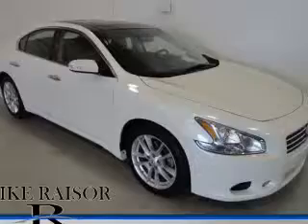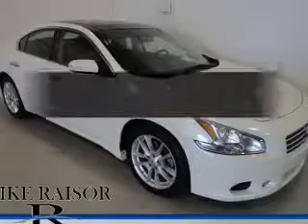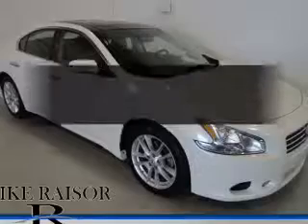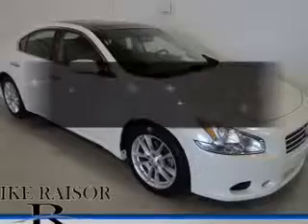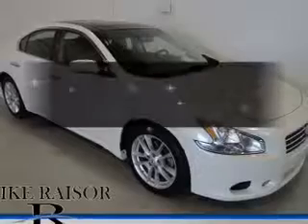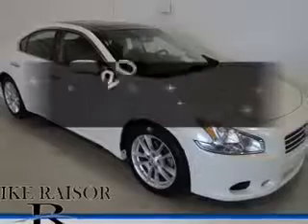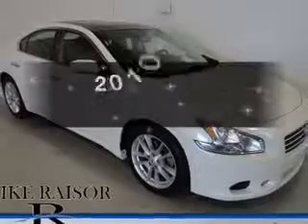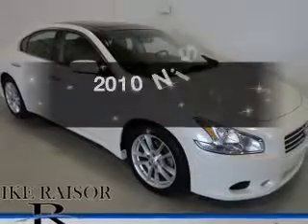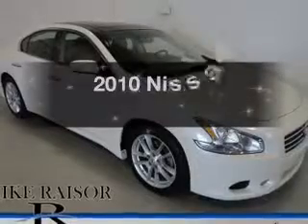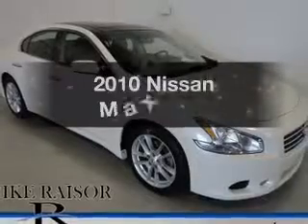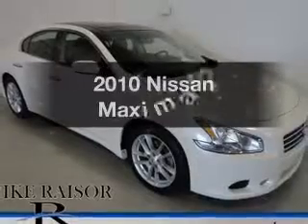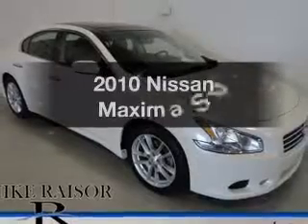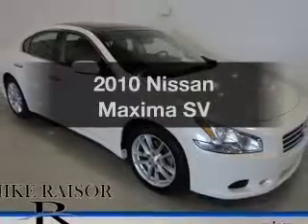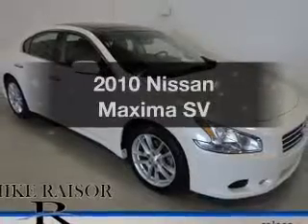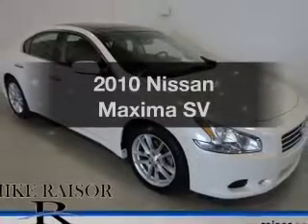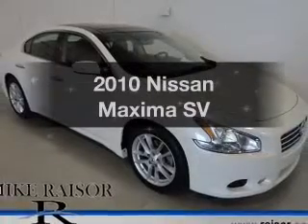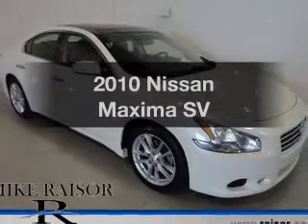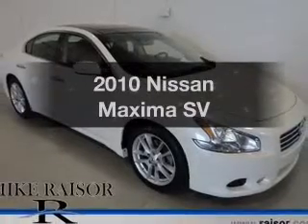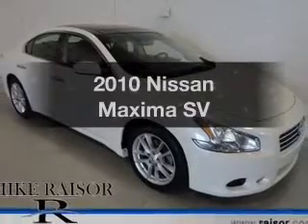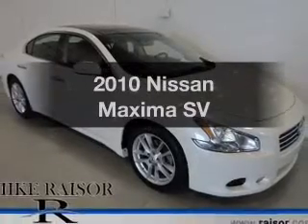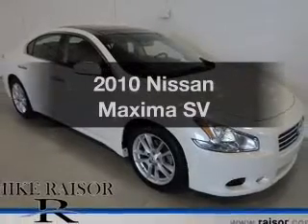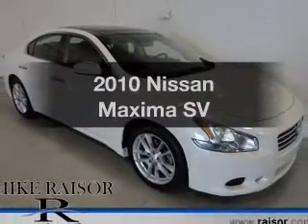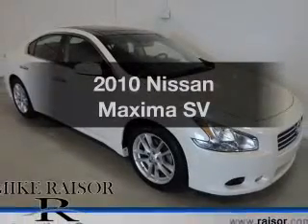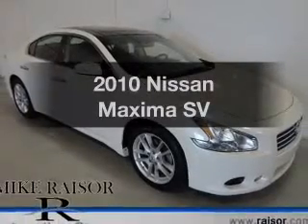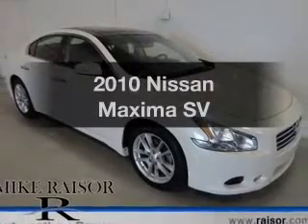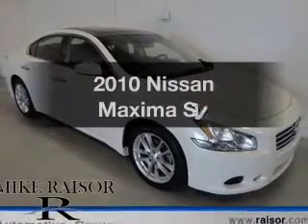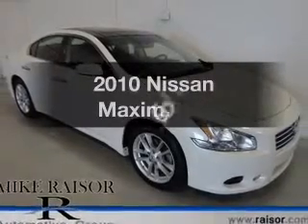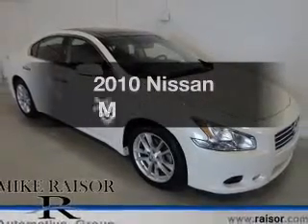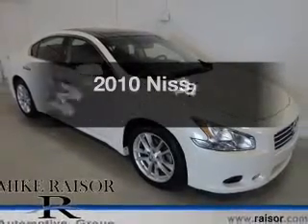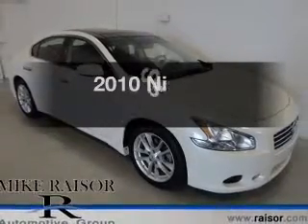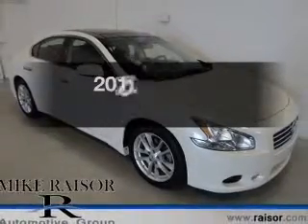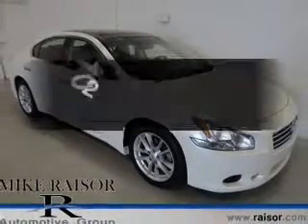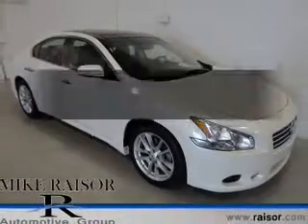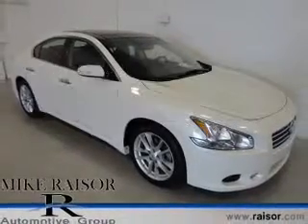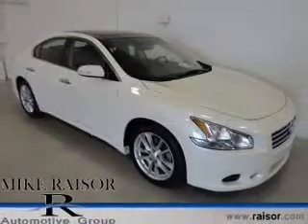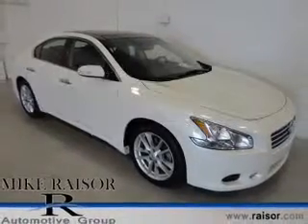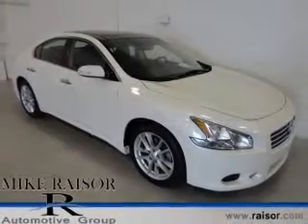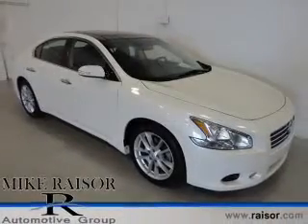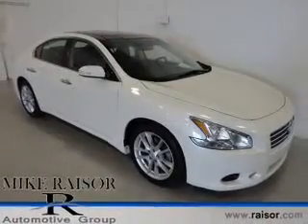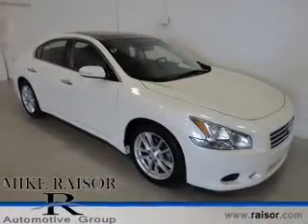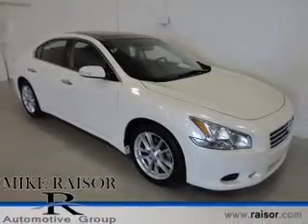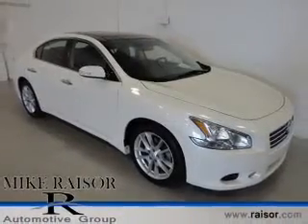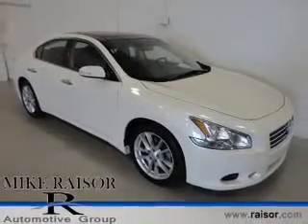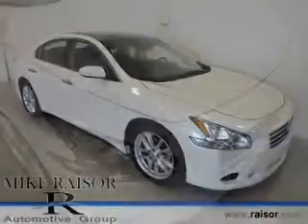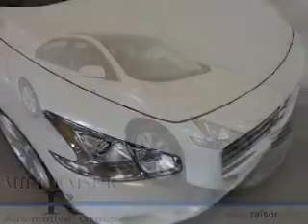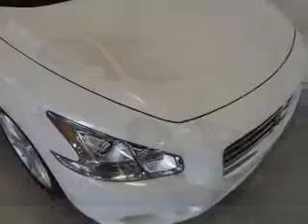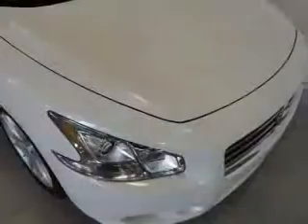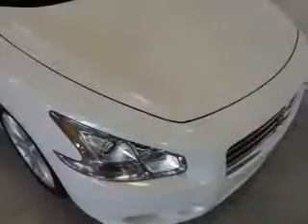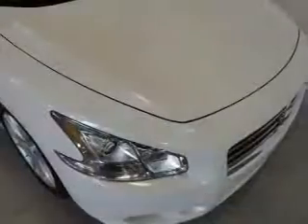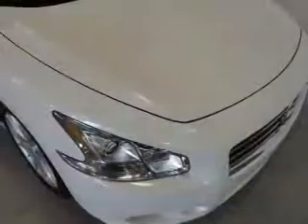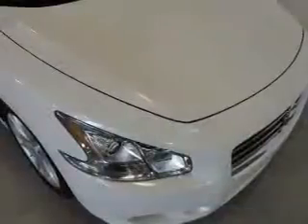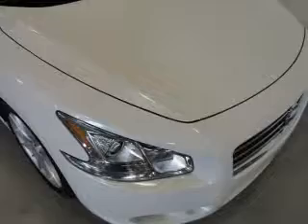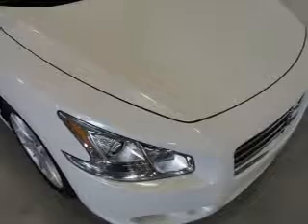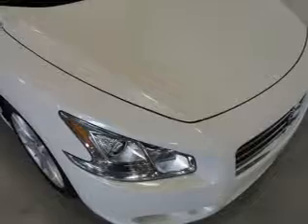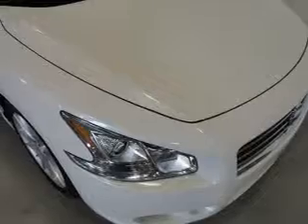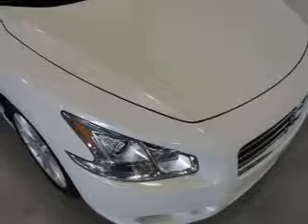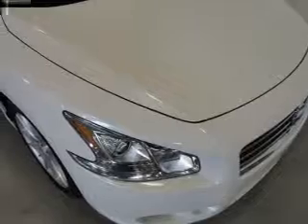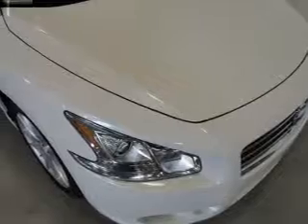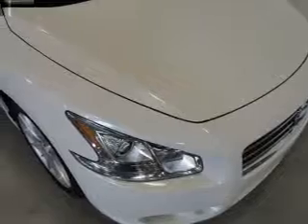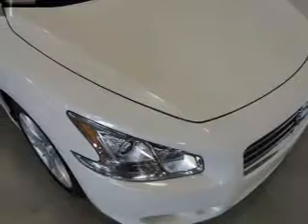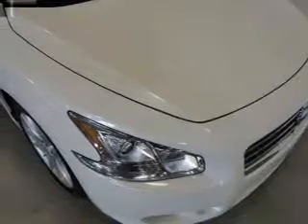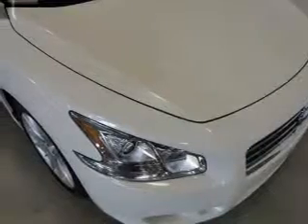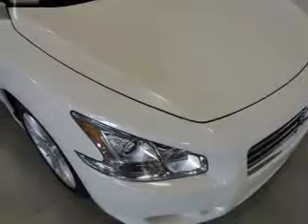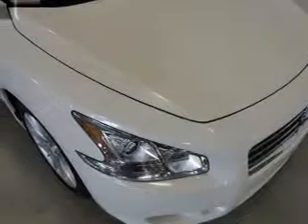Presenting the 2010 Nissan Maxima. Travel the roads in style and comfort in this great vehicle.